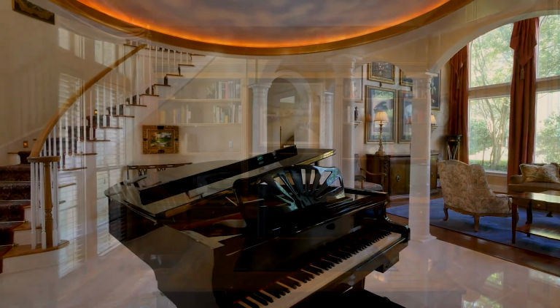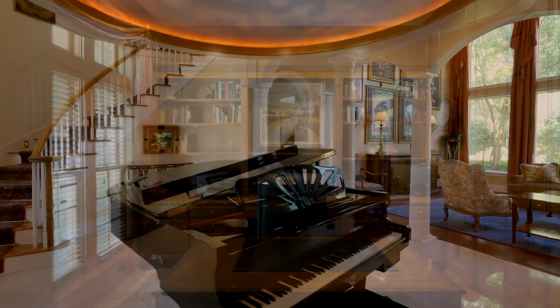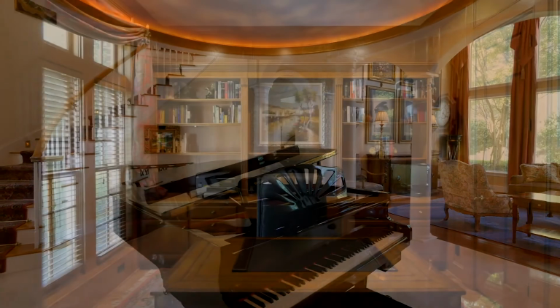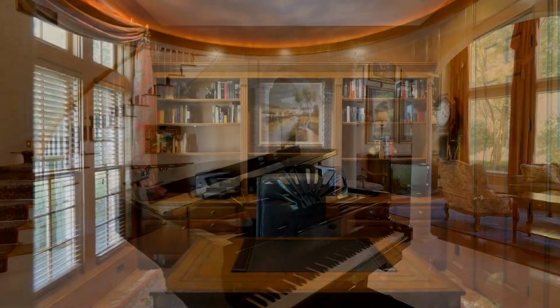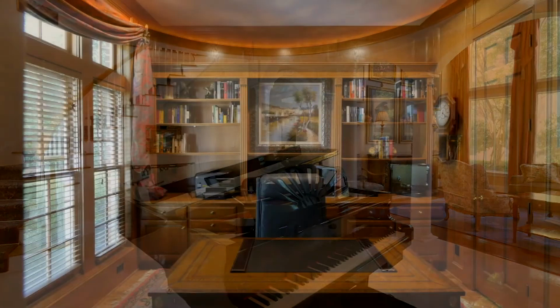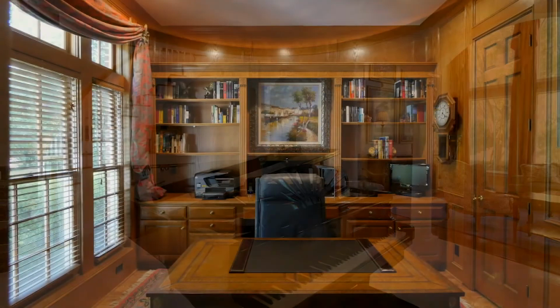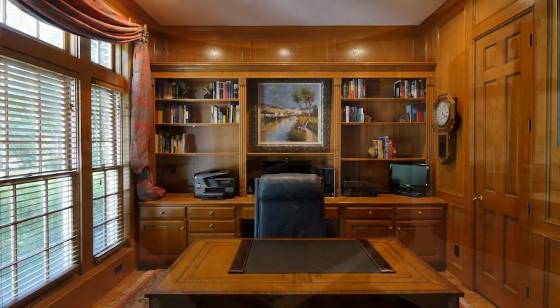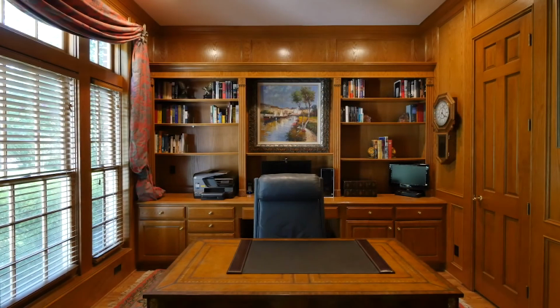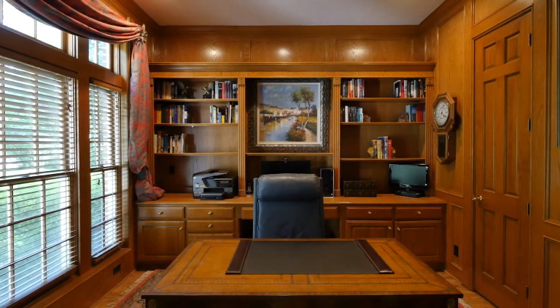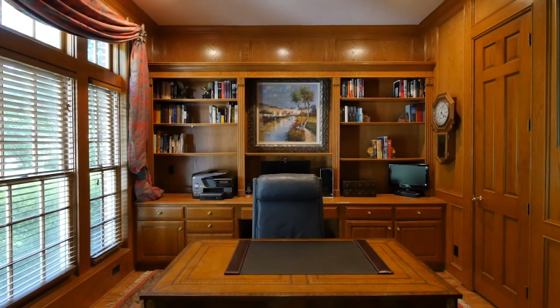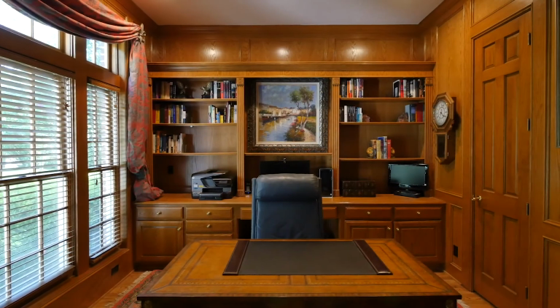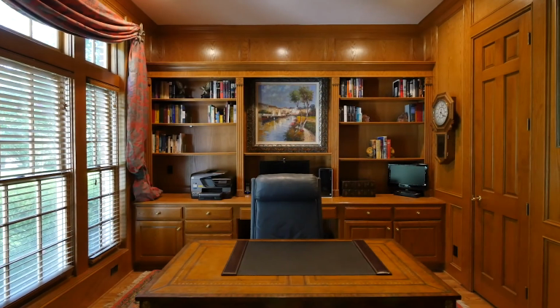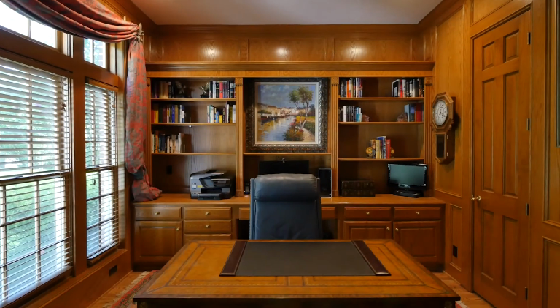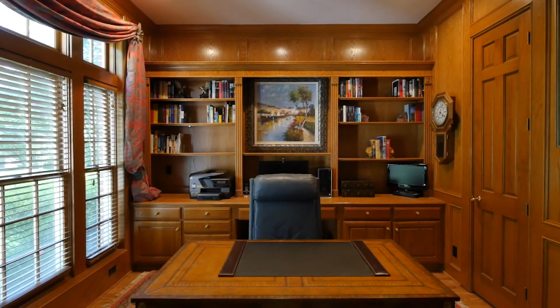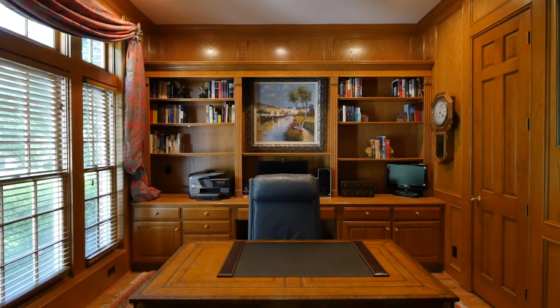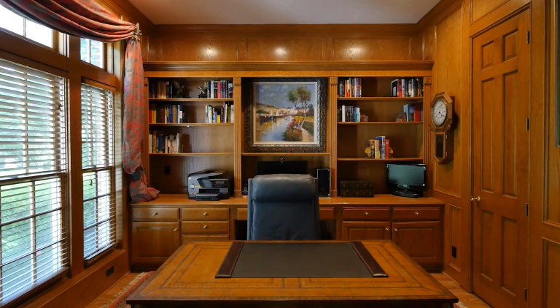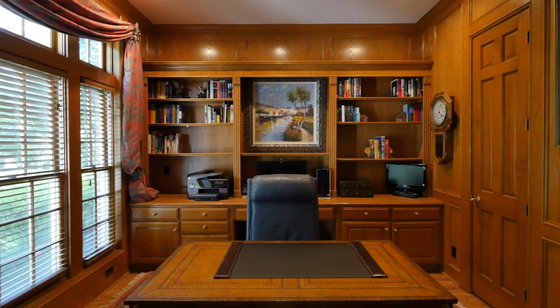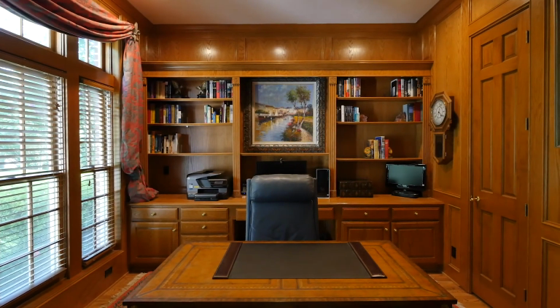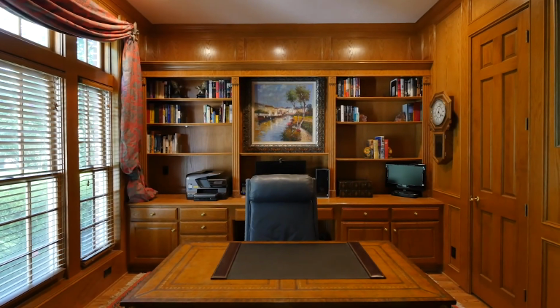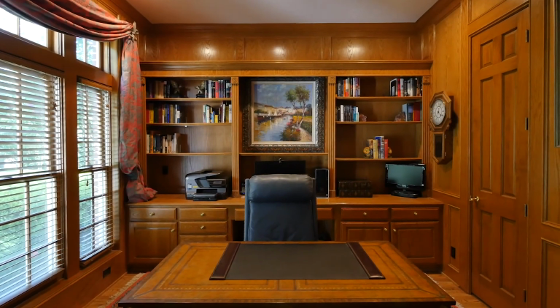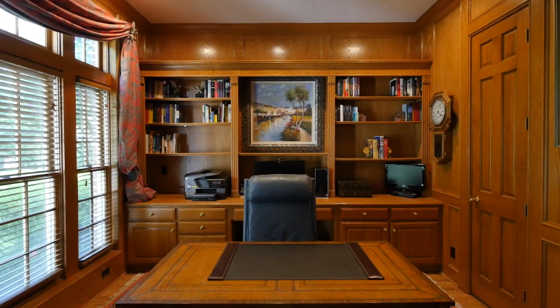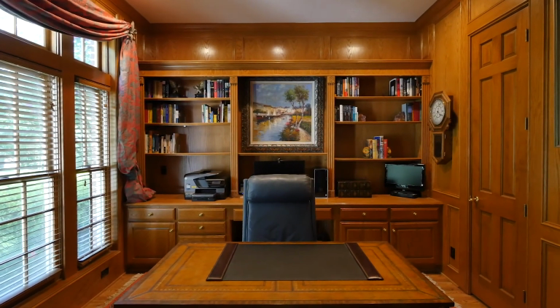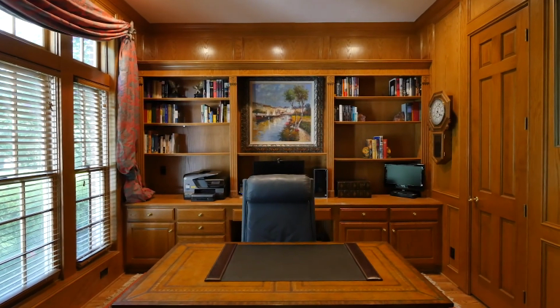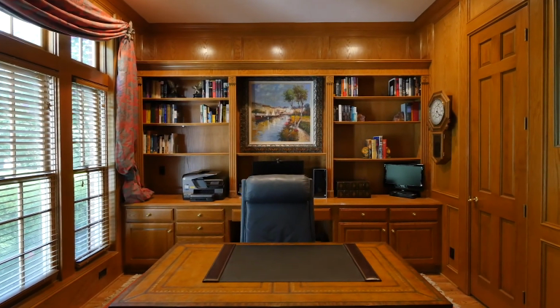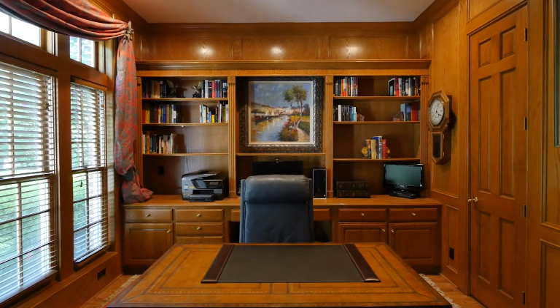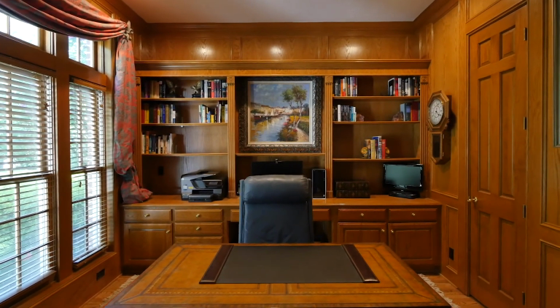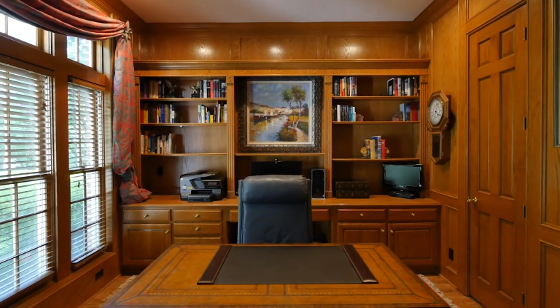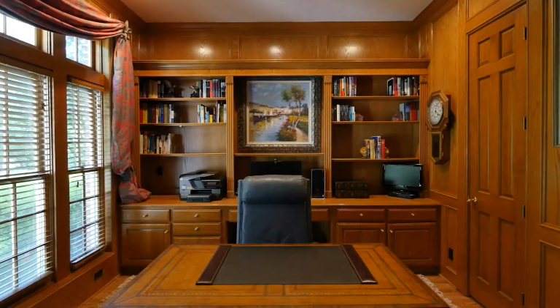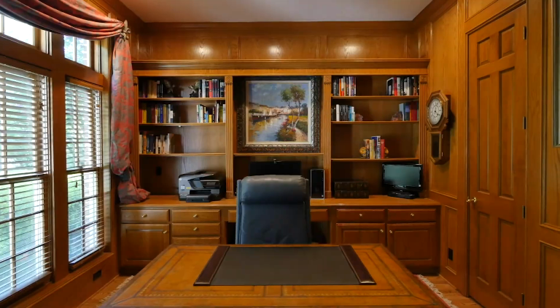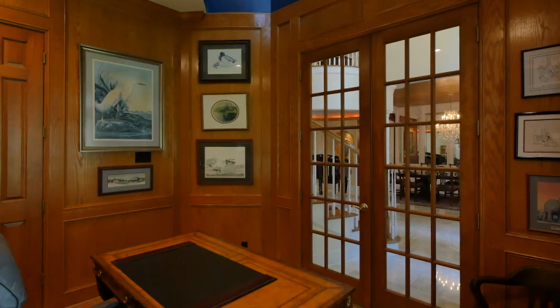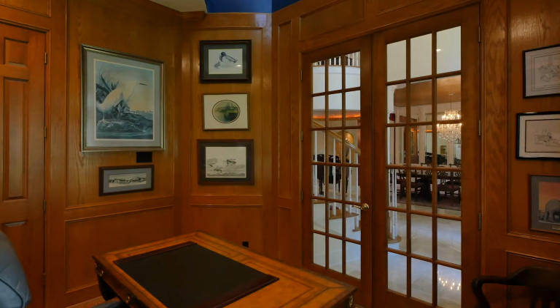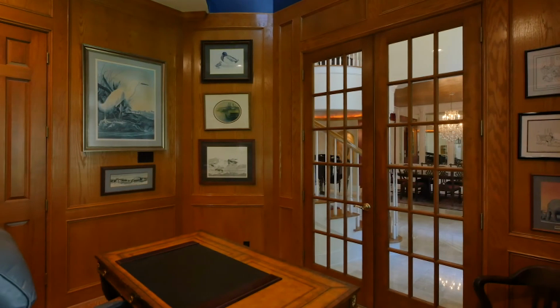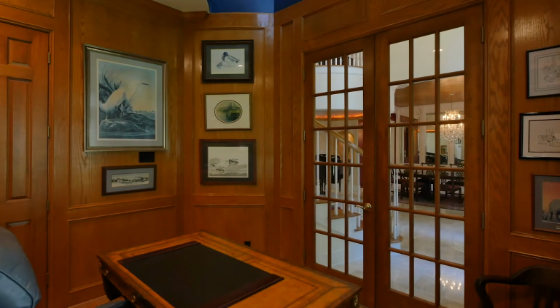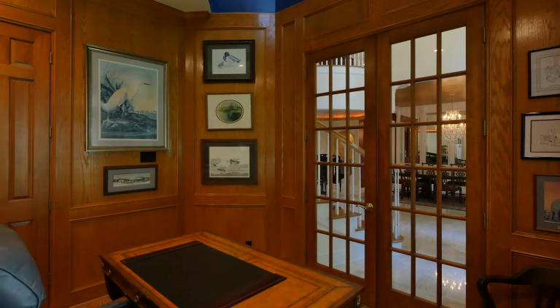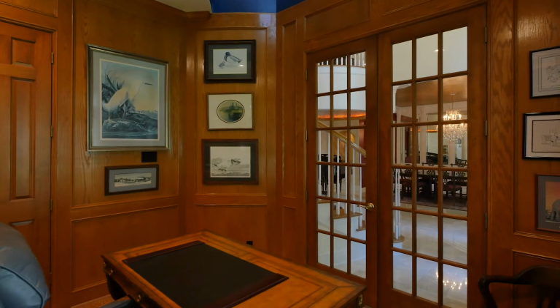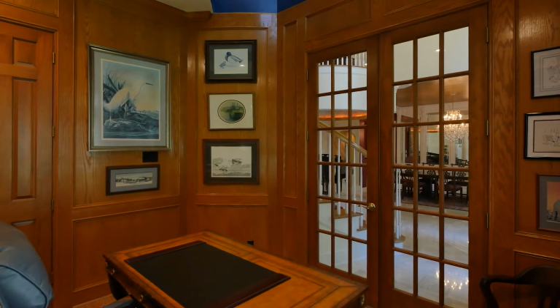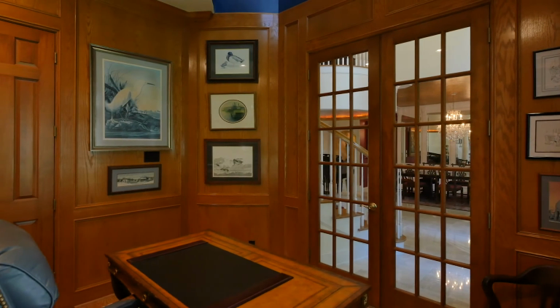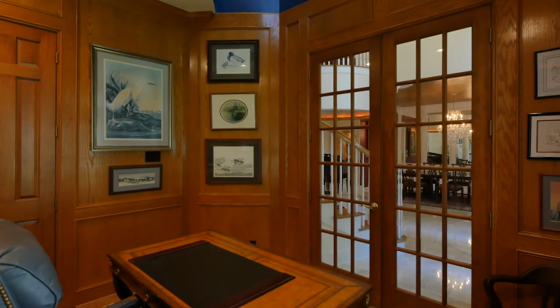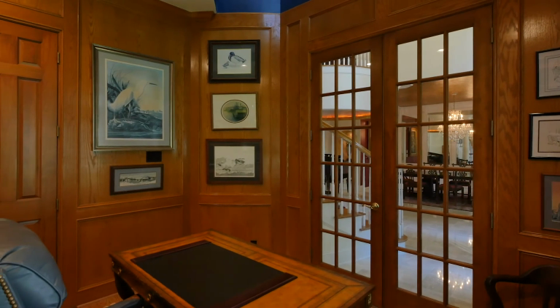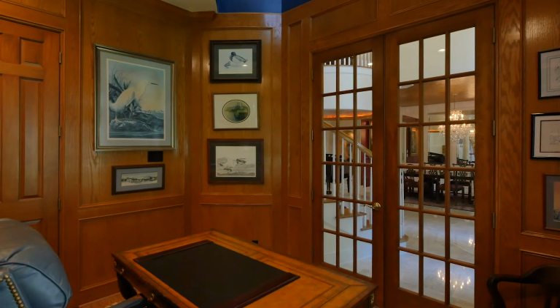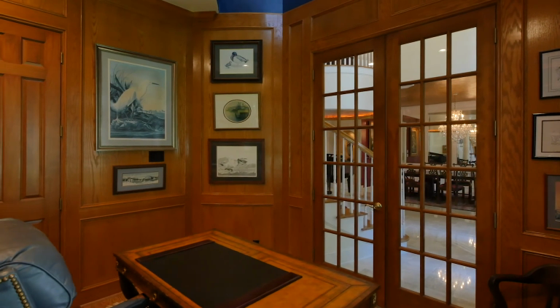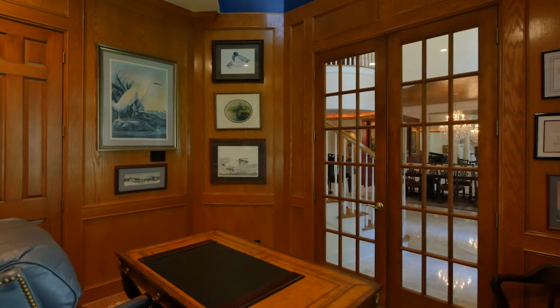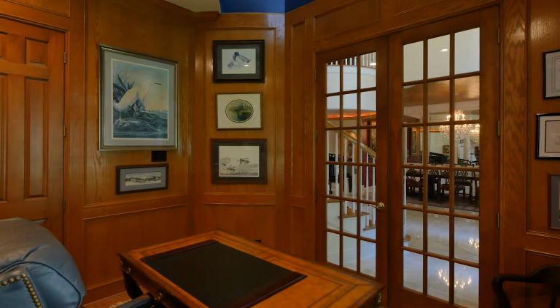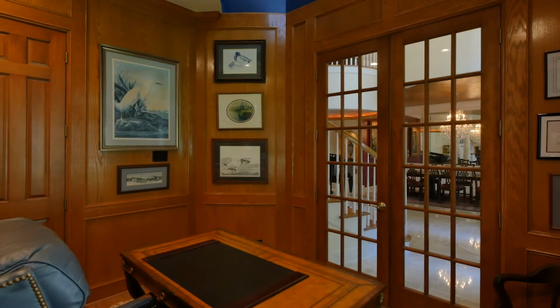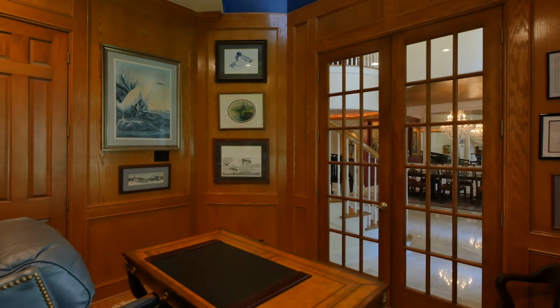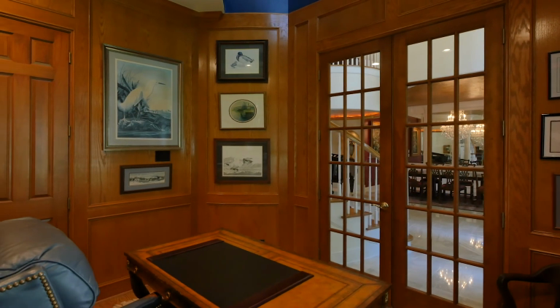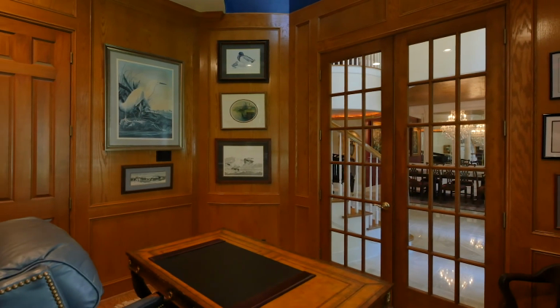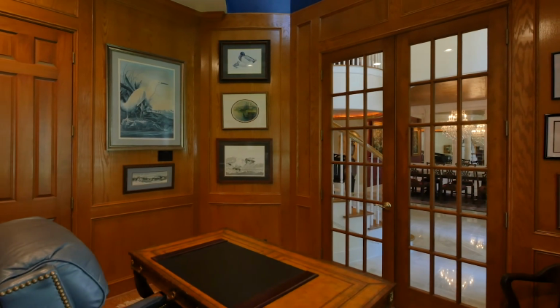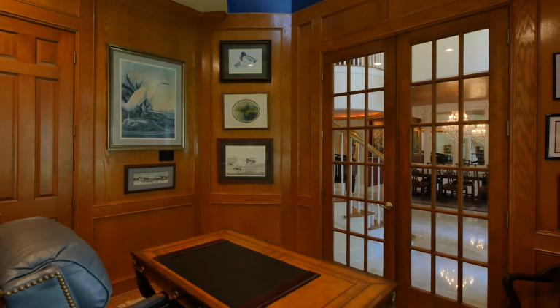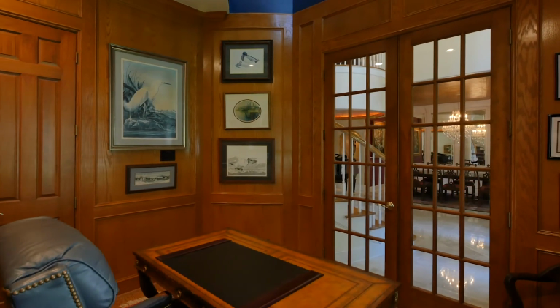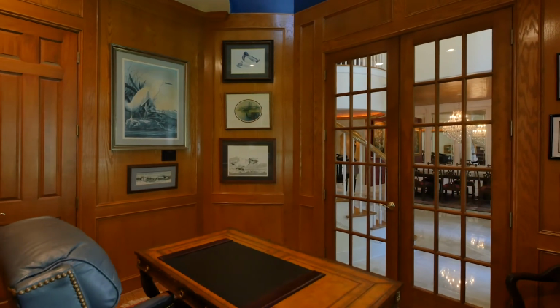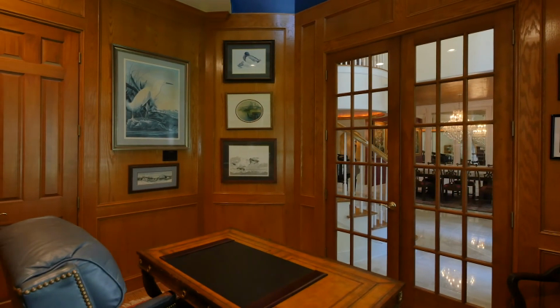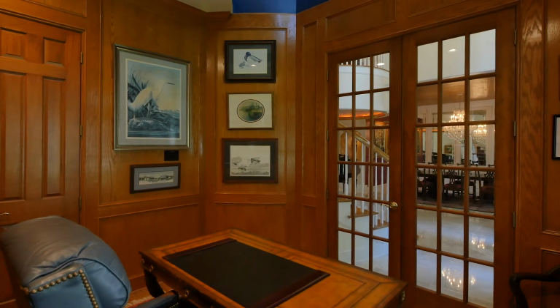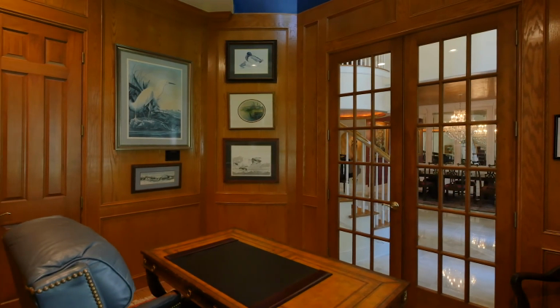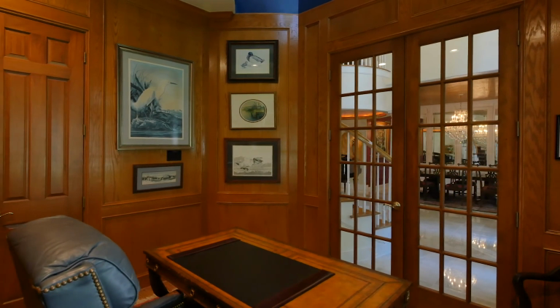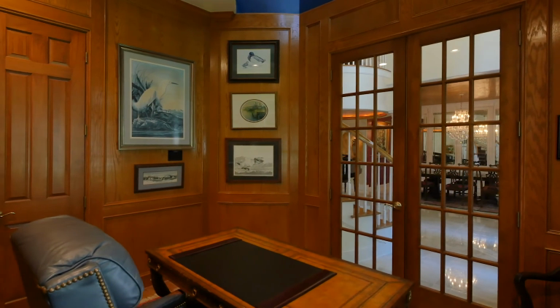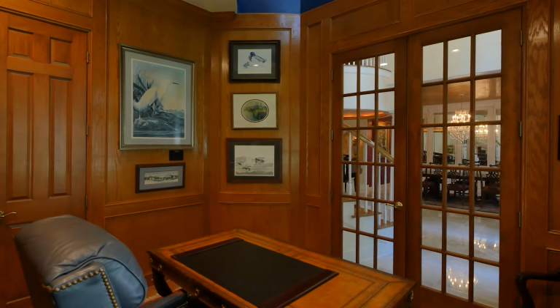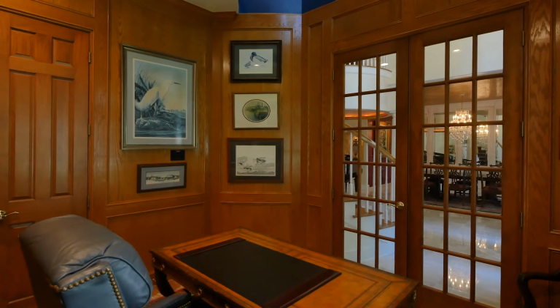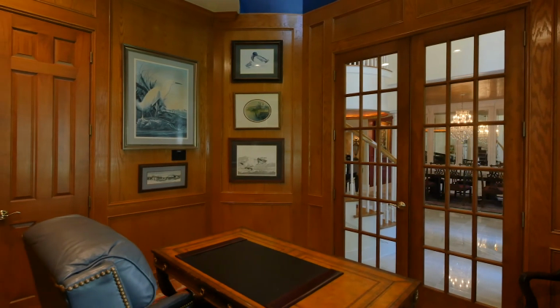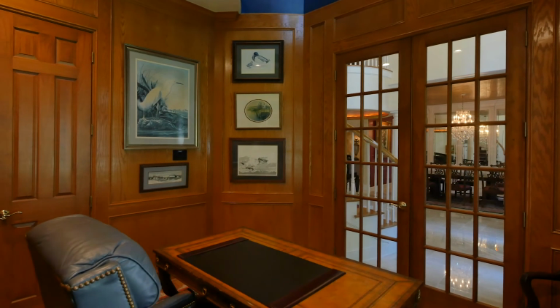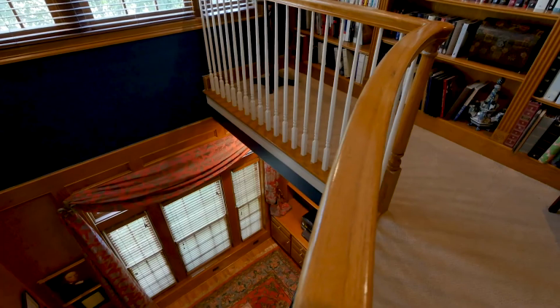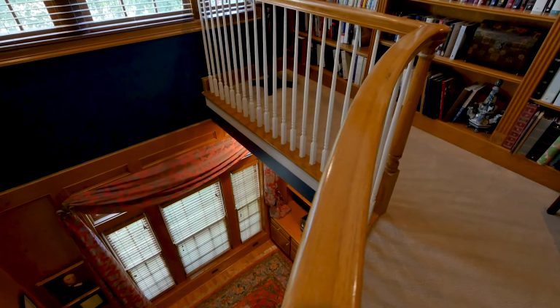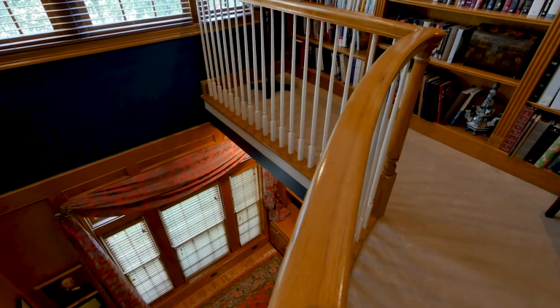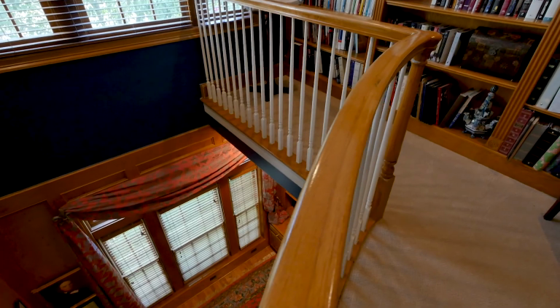A panelled library or office offers the perfect work from home opportunity and exhibits artisan craftsmanship.